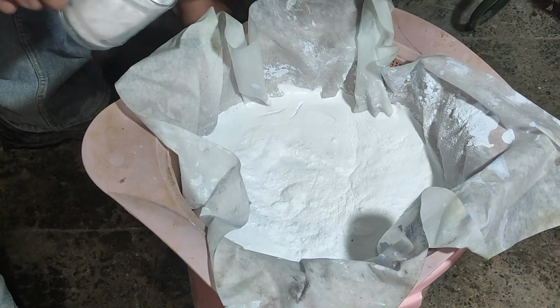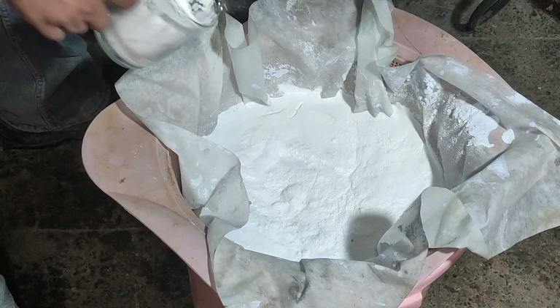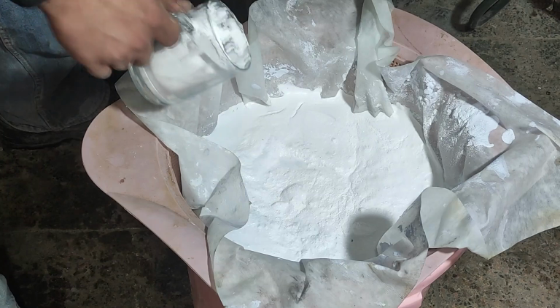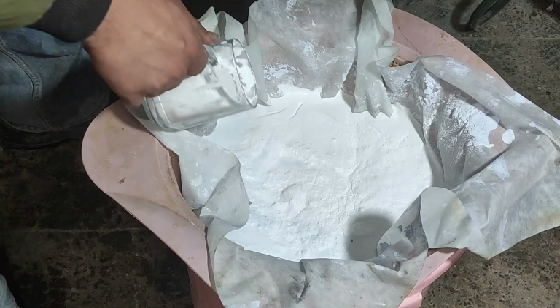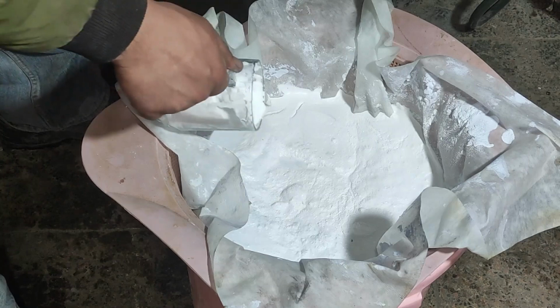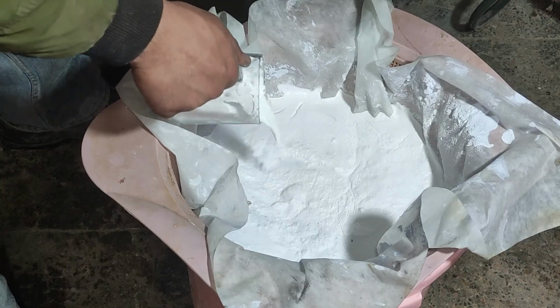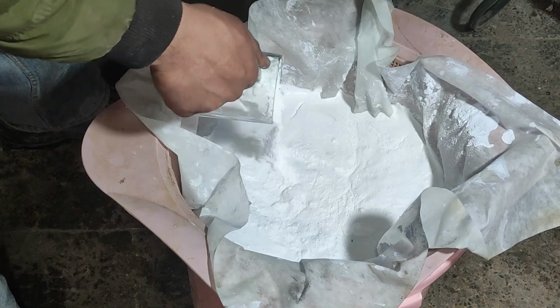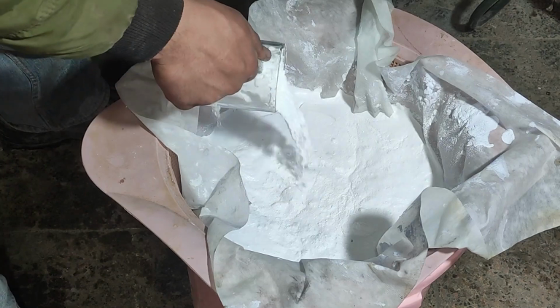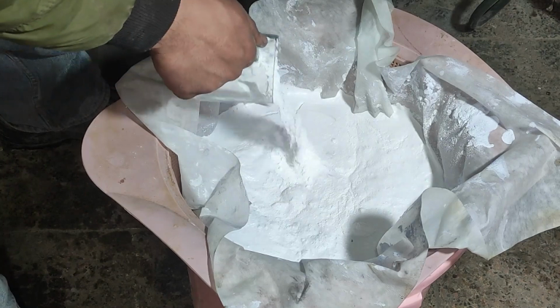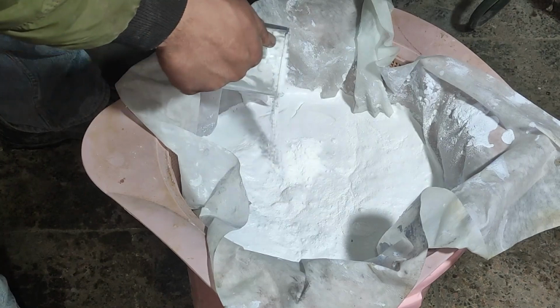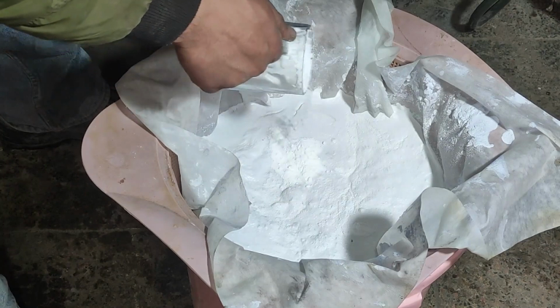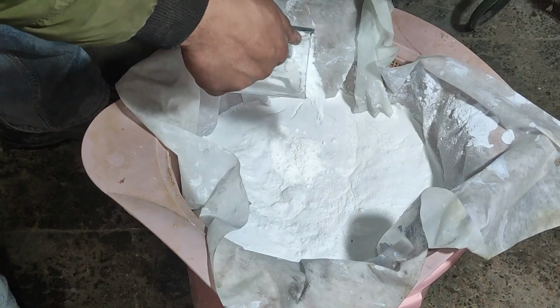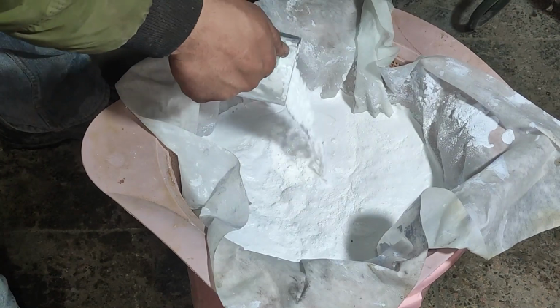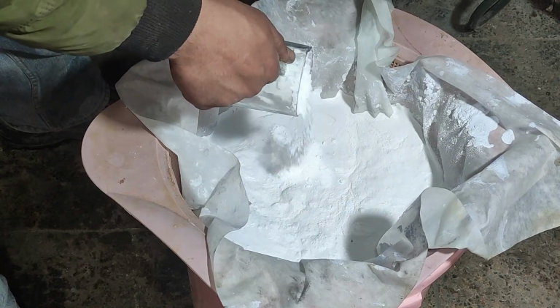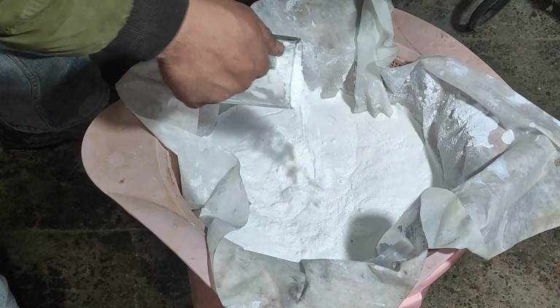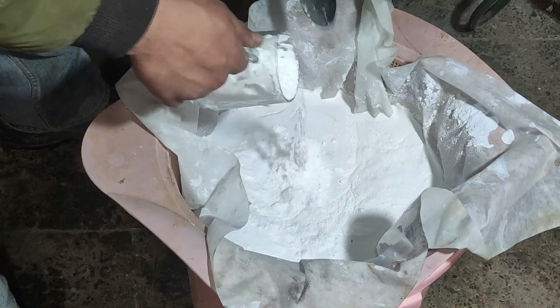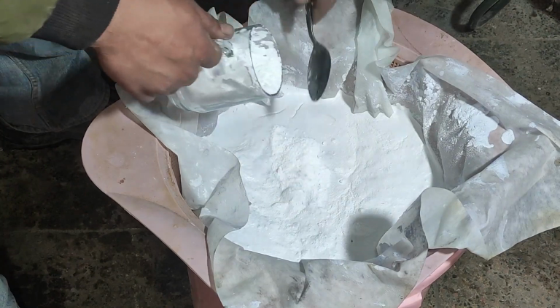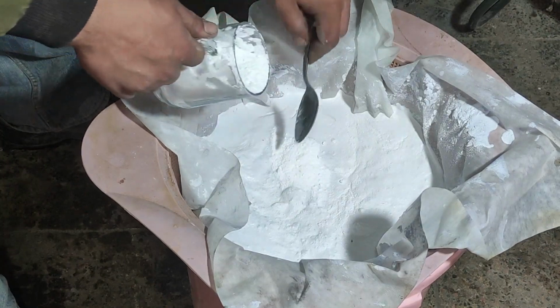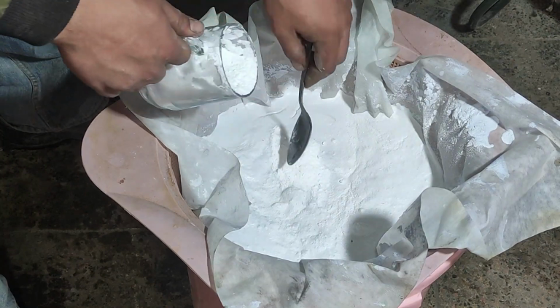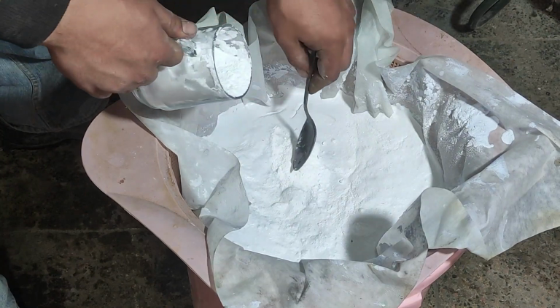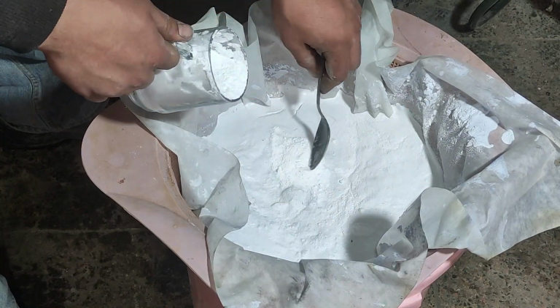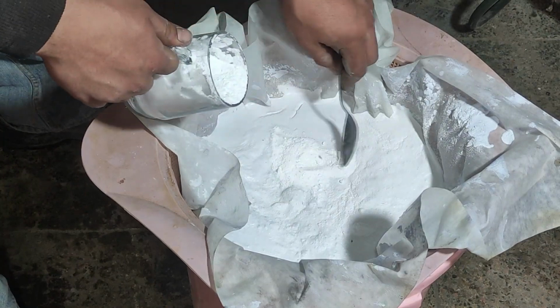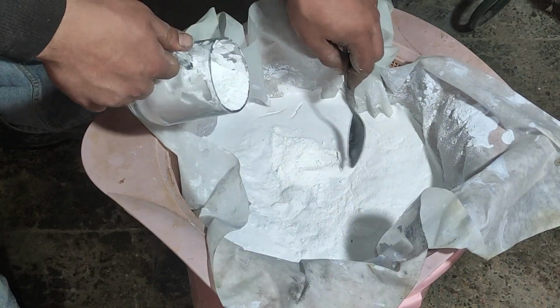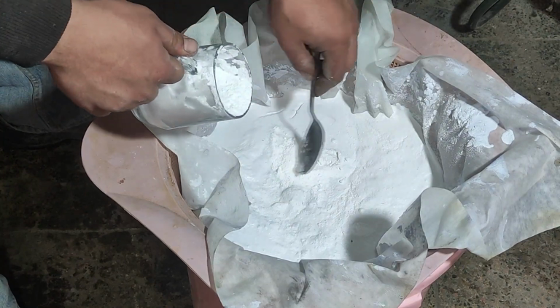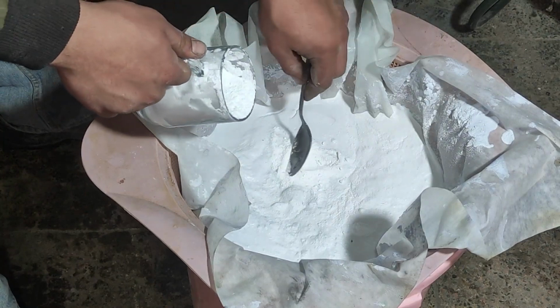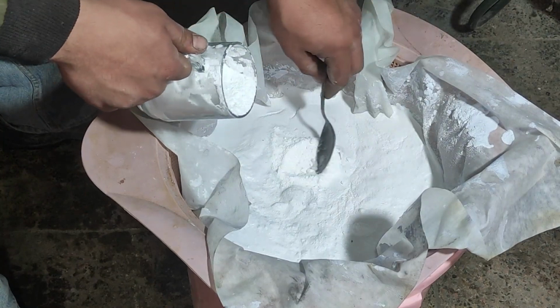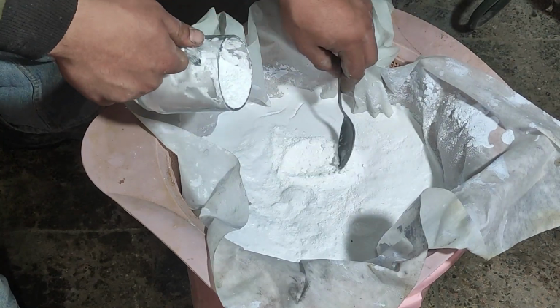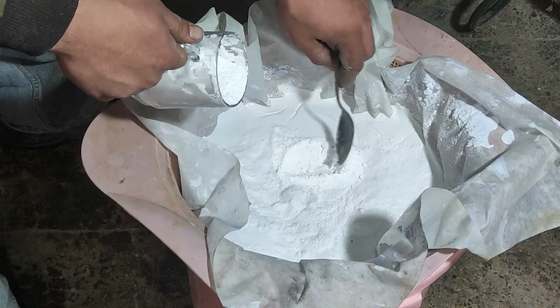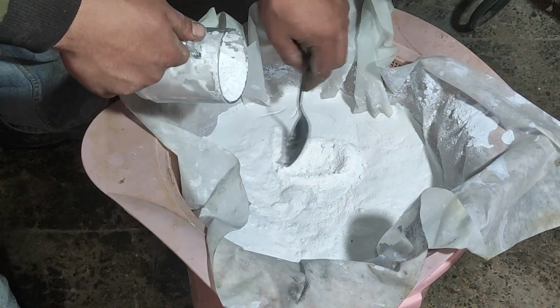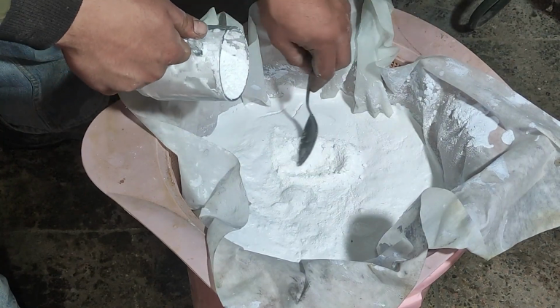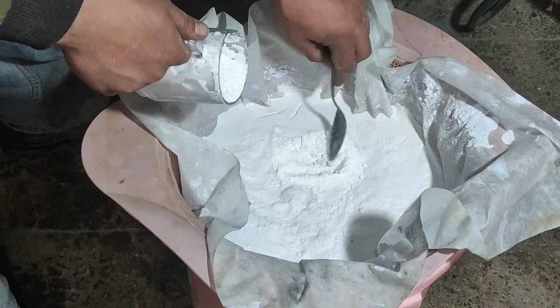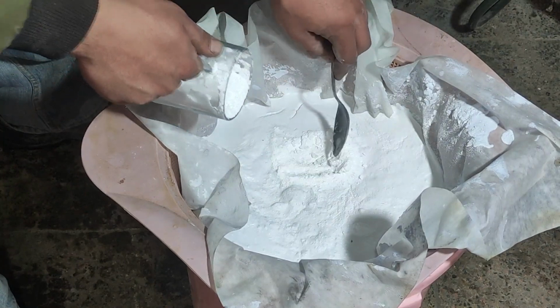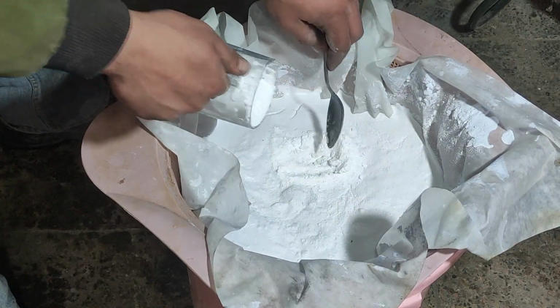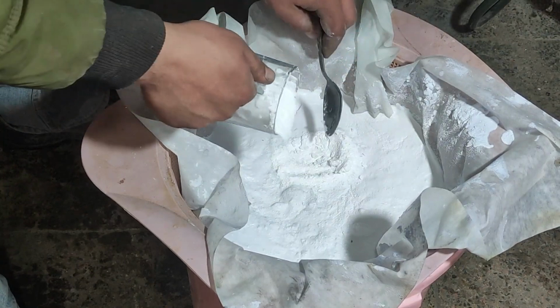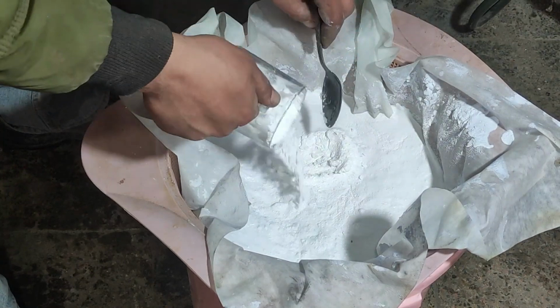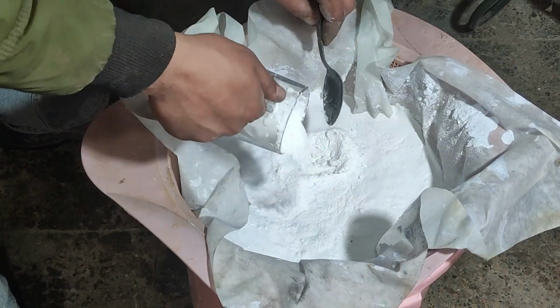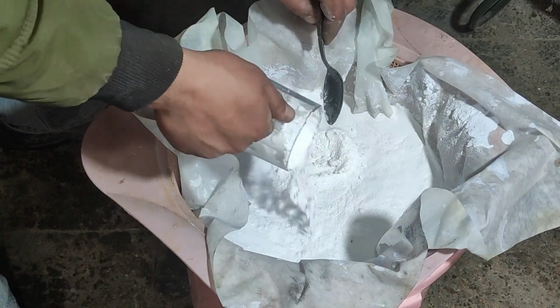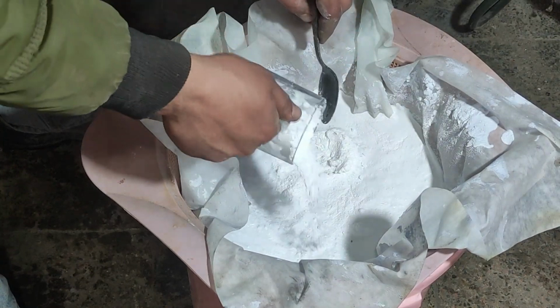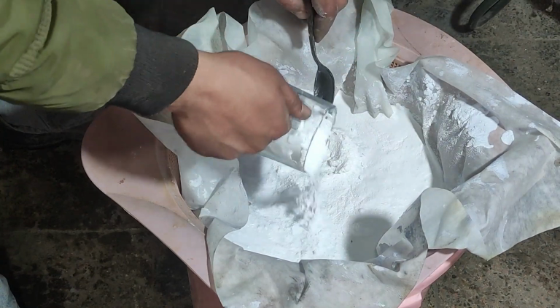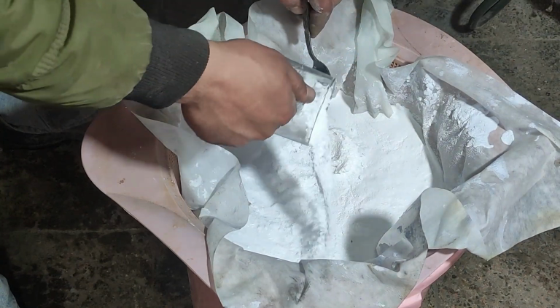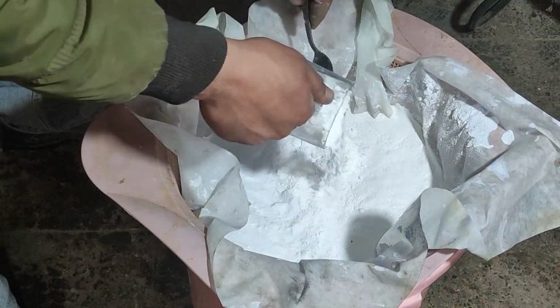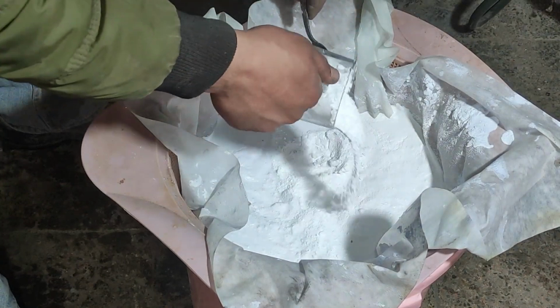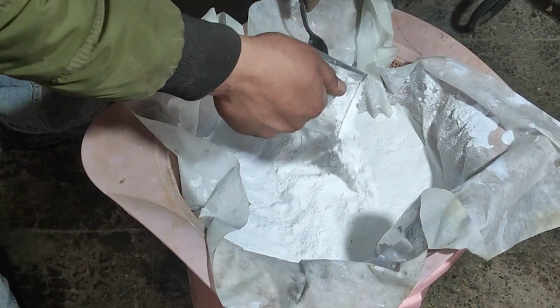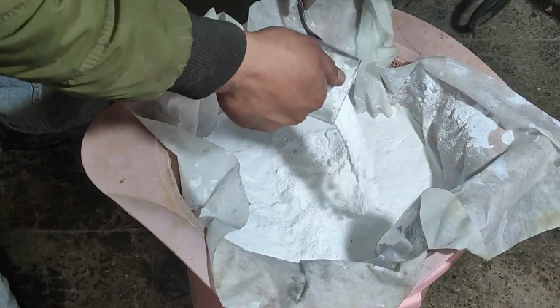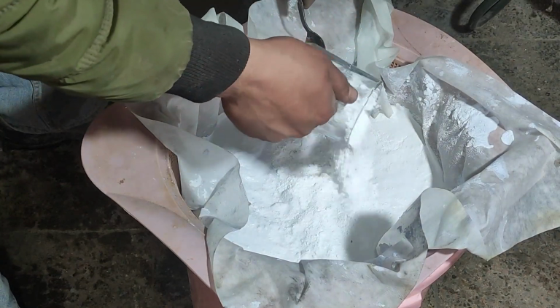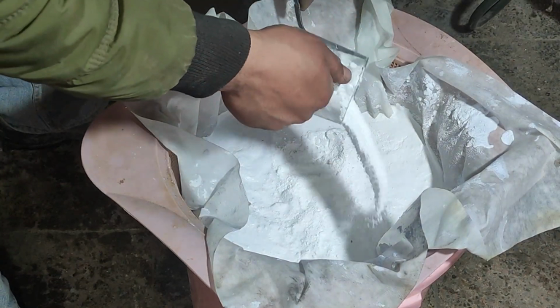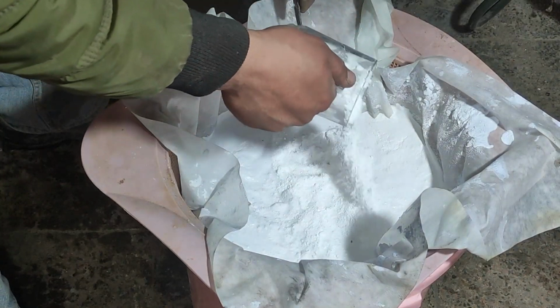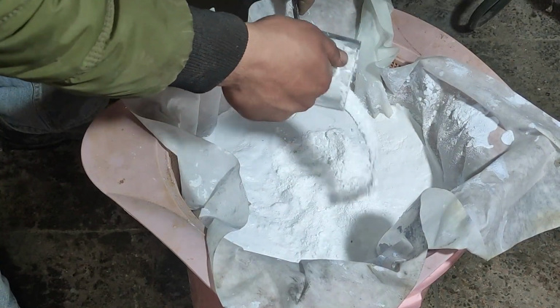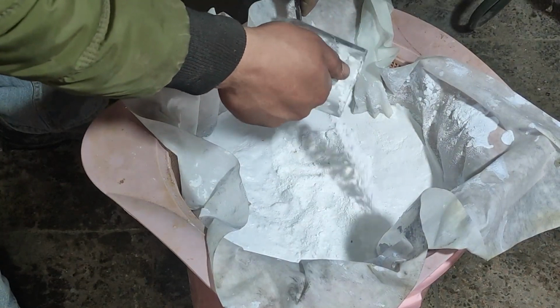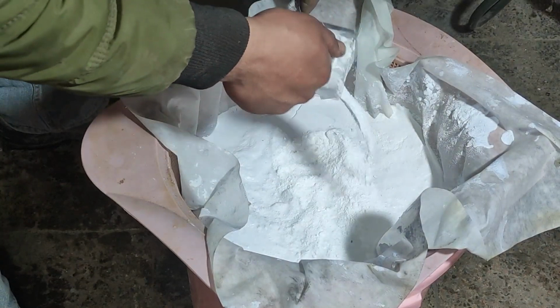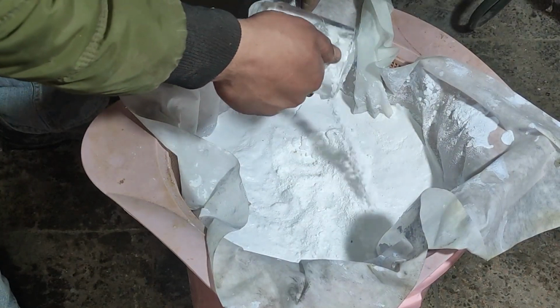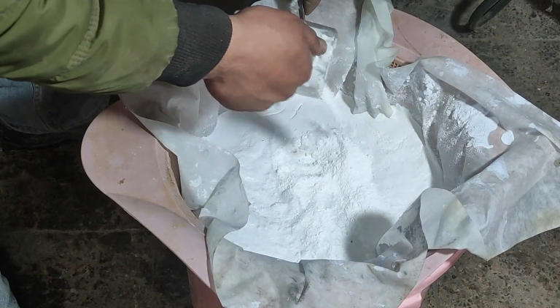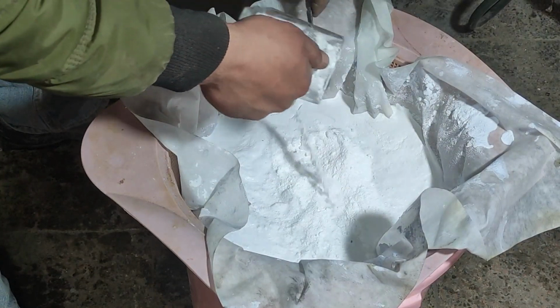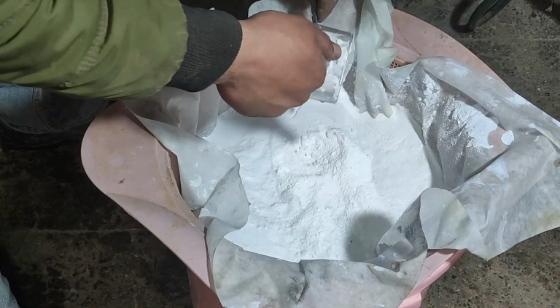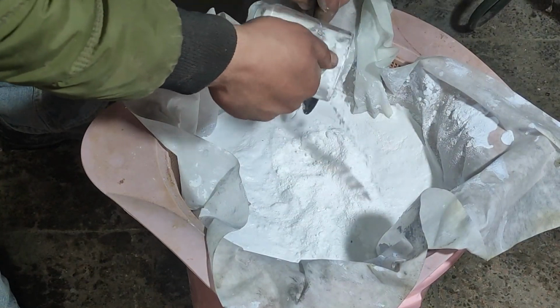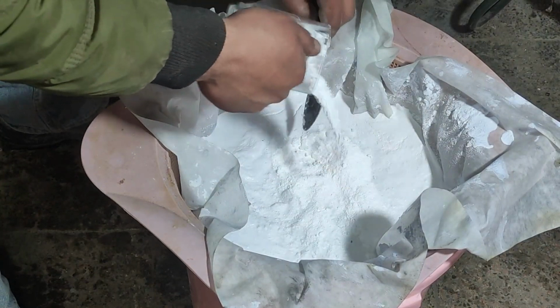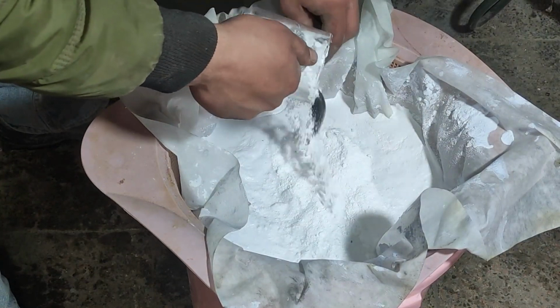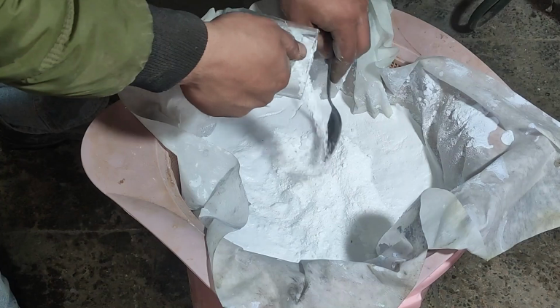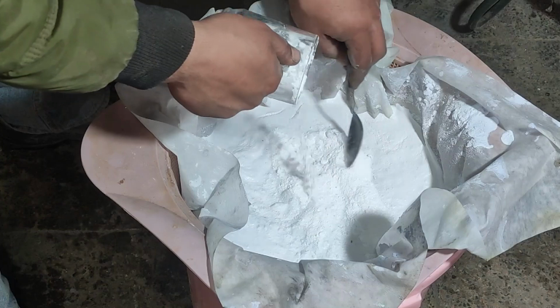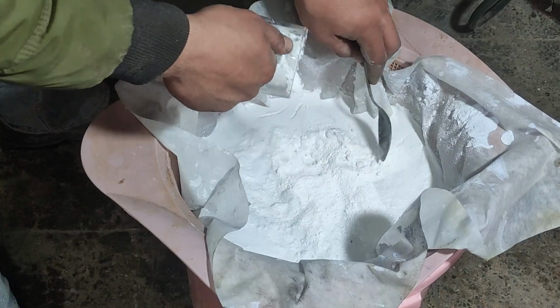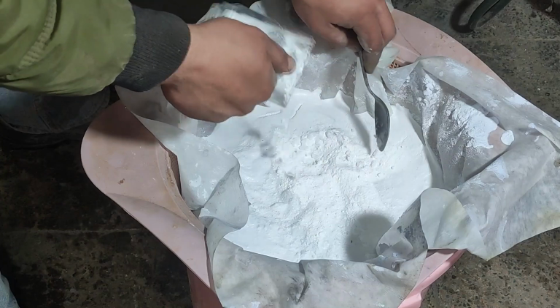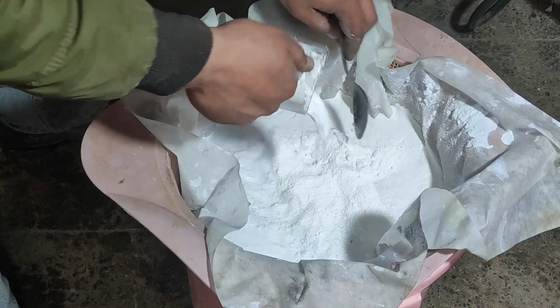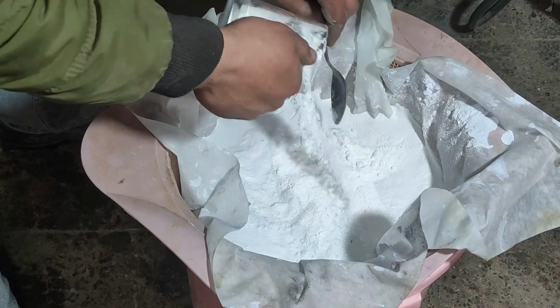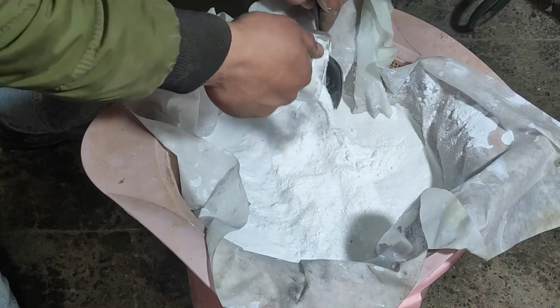I added some borax and soda ash to the silver chloride and melted it in the furnace to obtain silver metal.